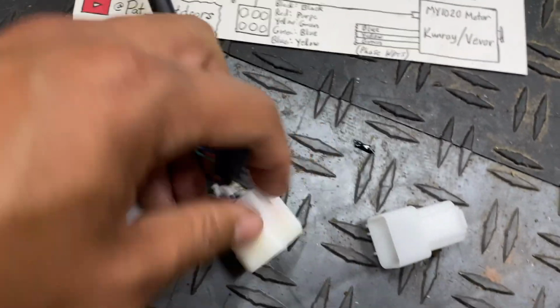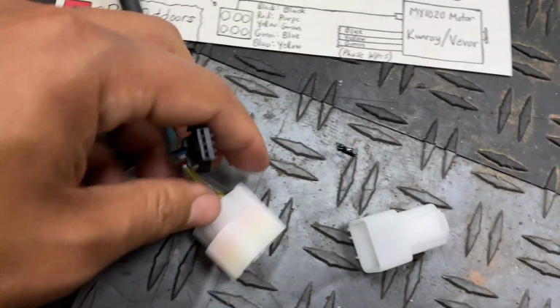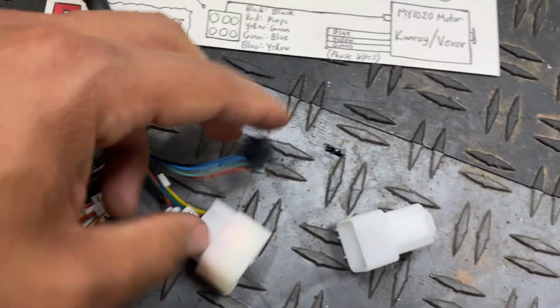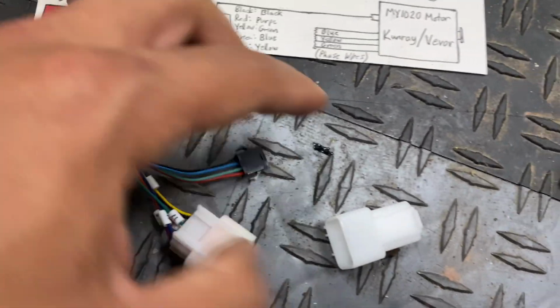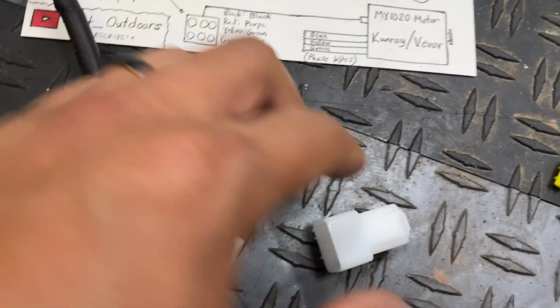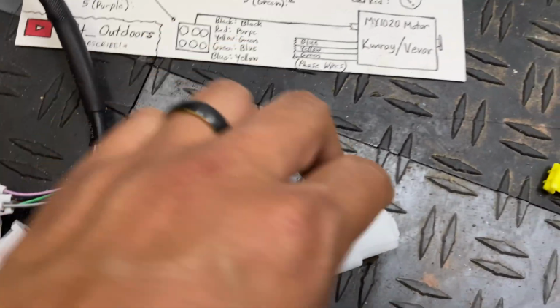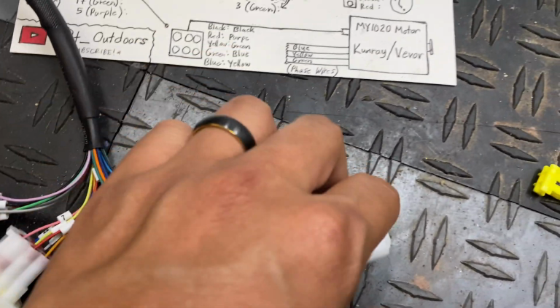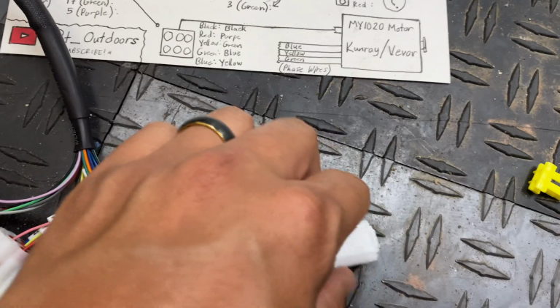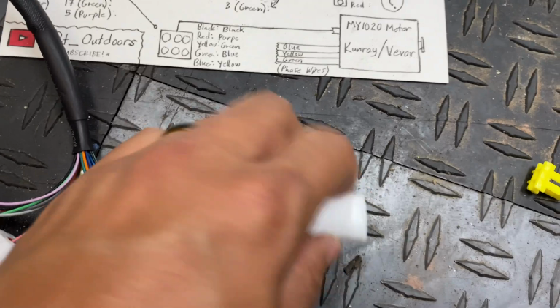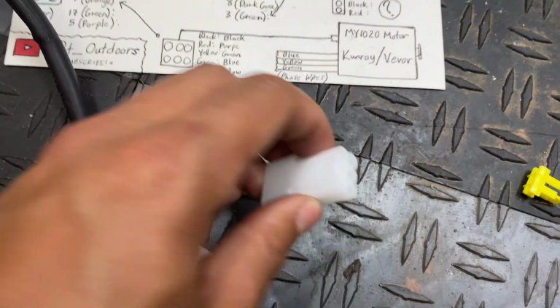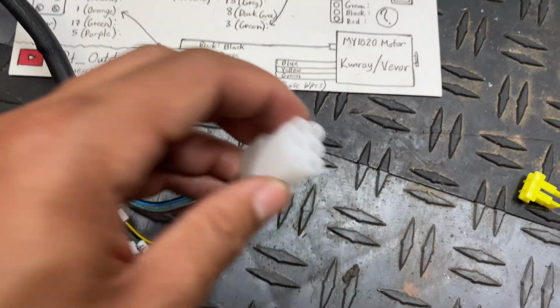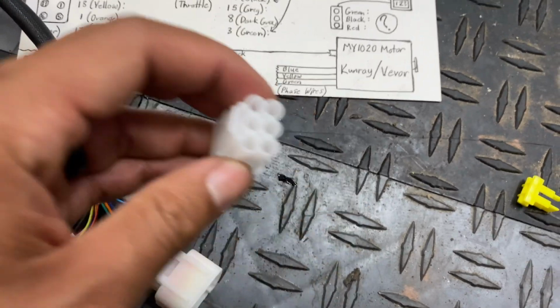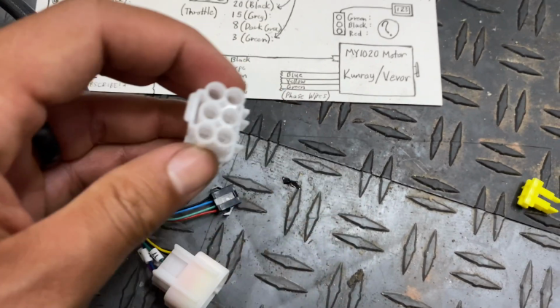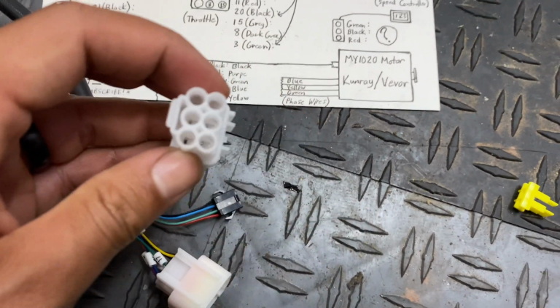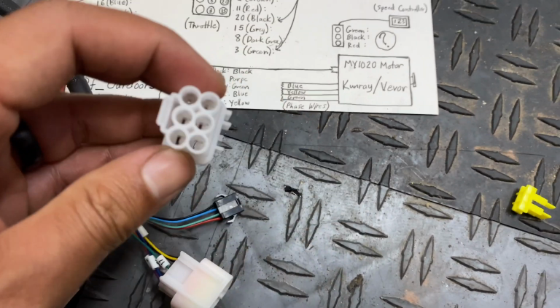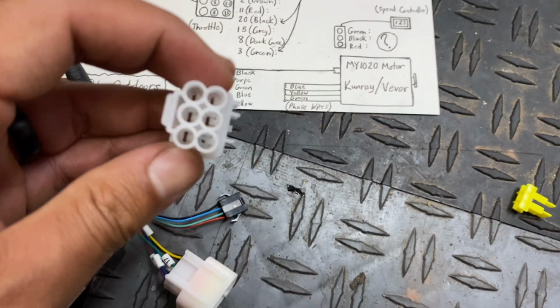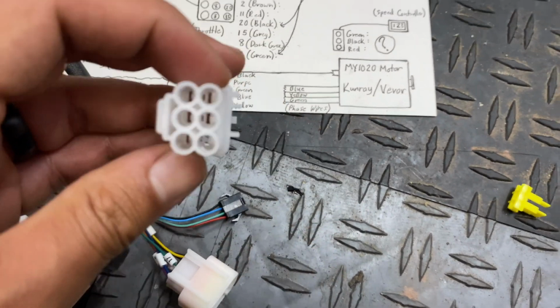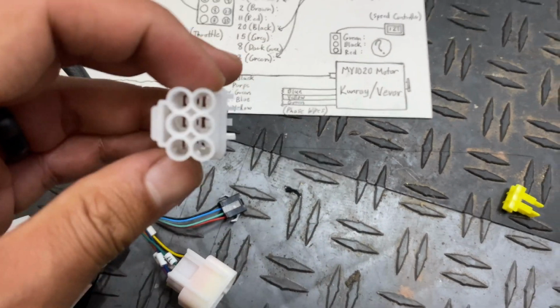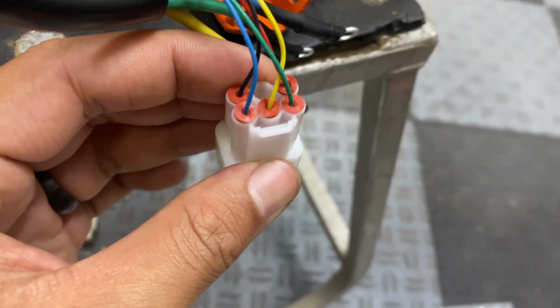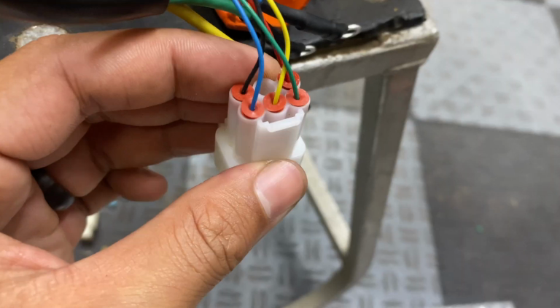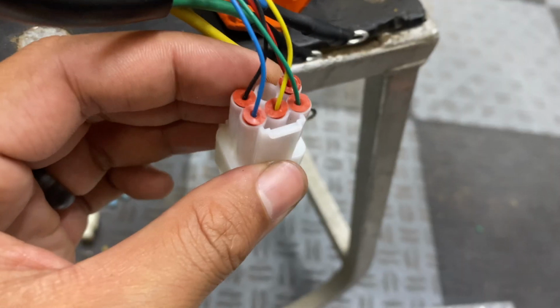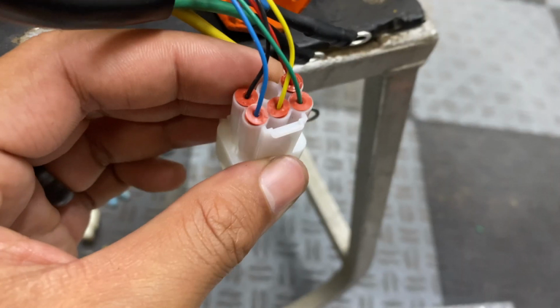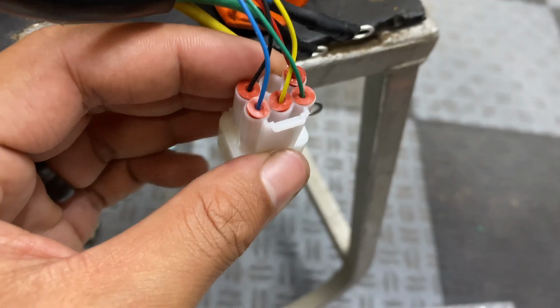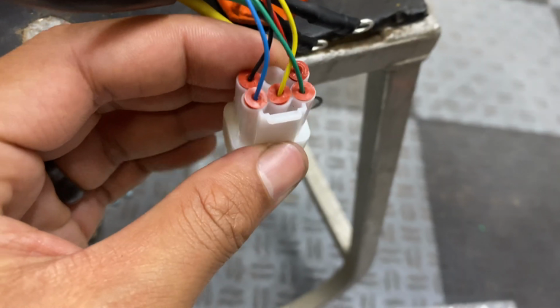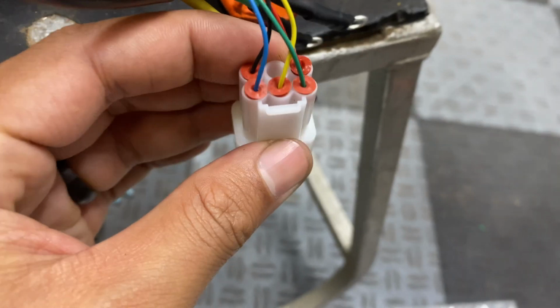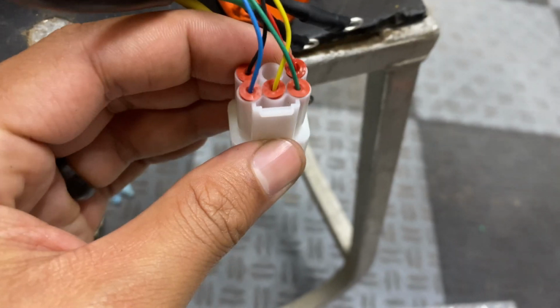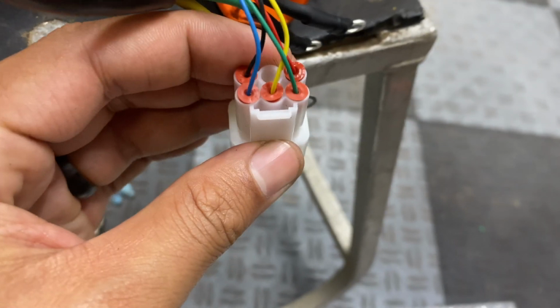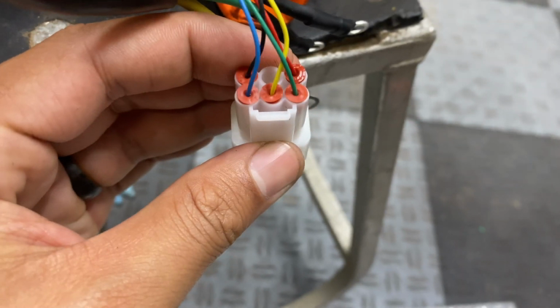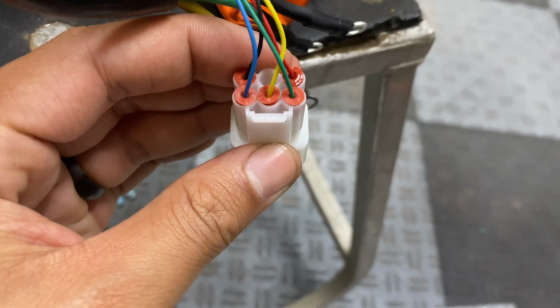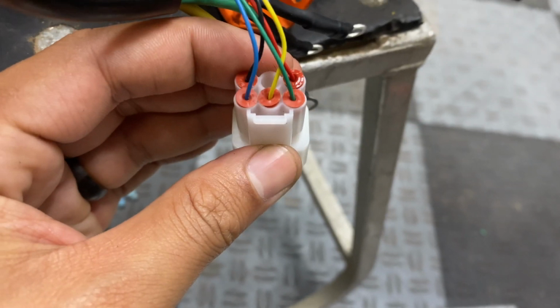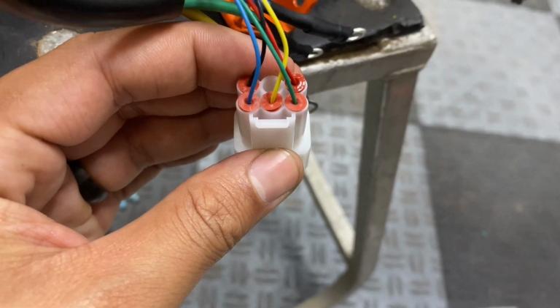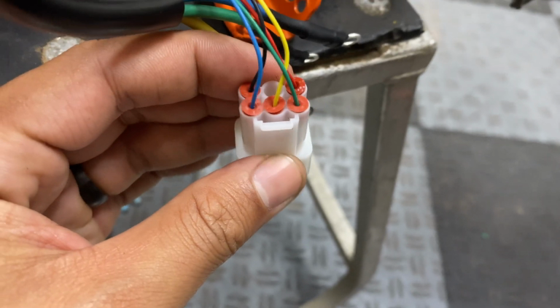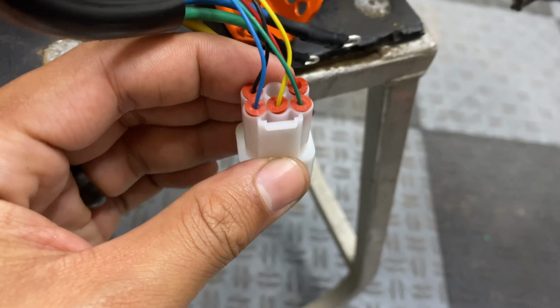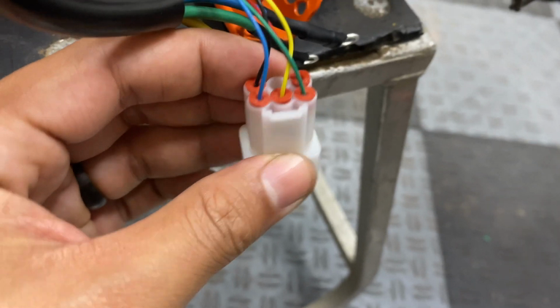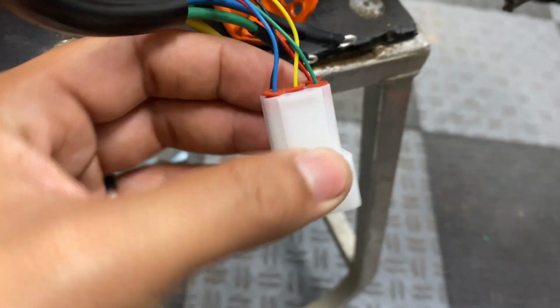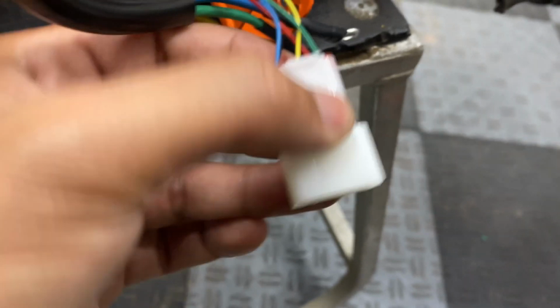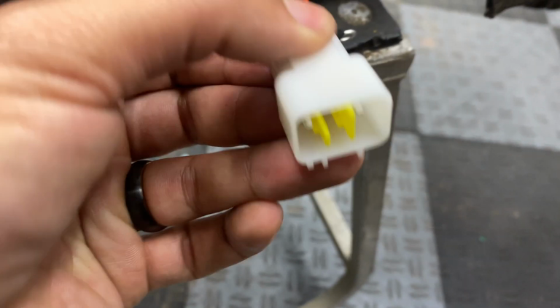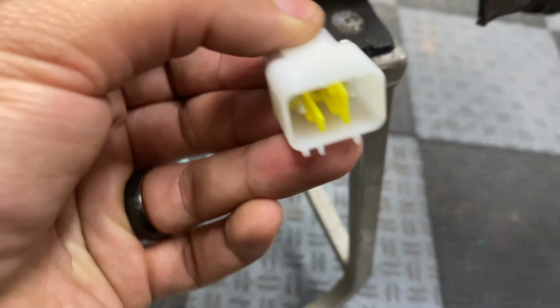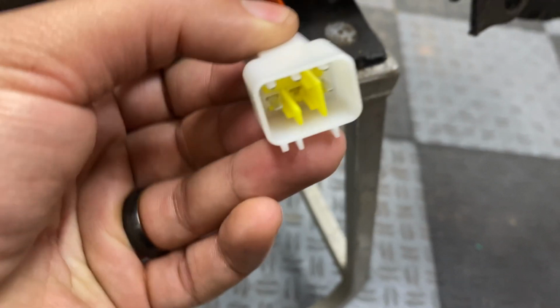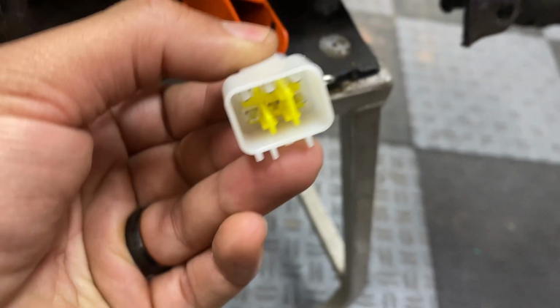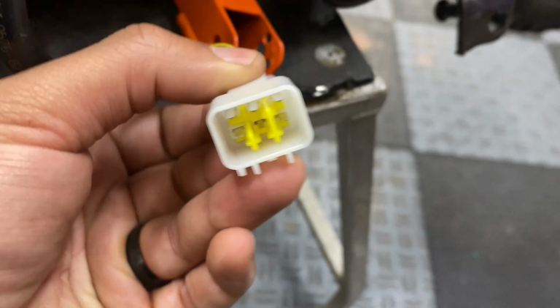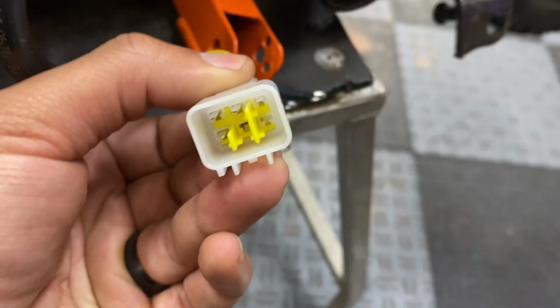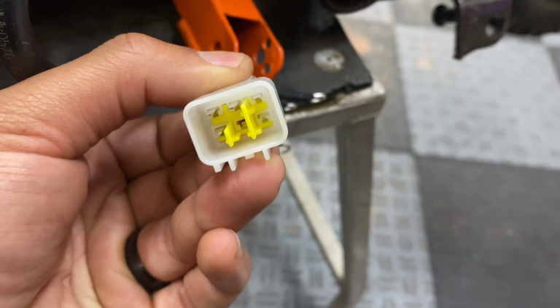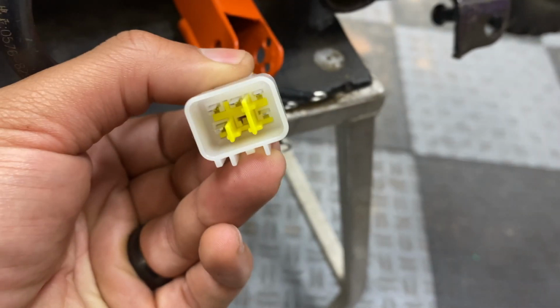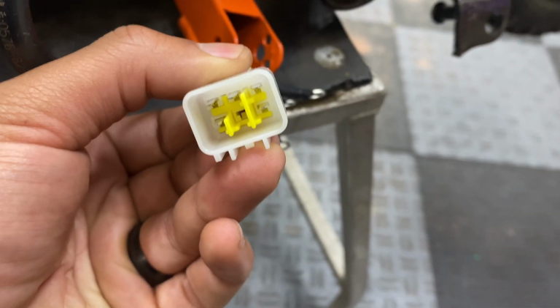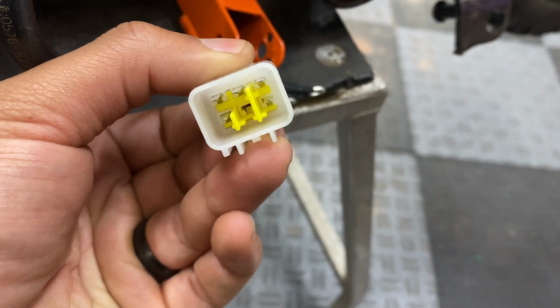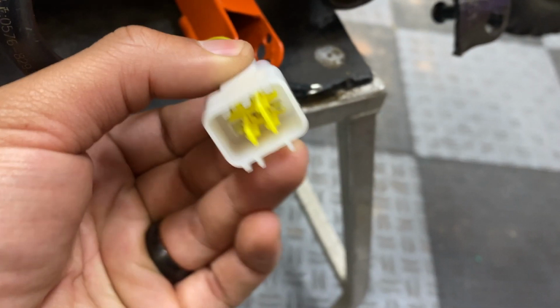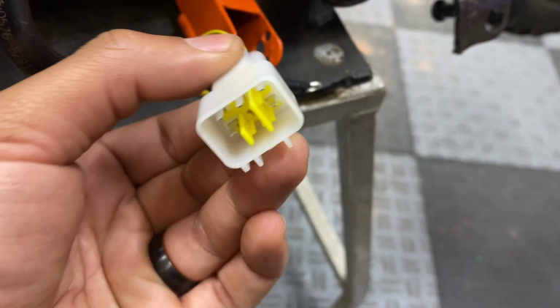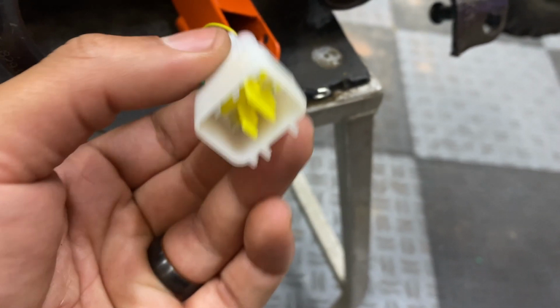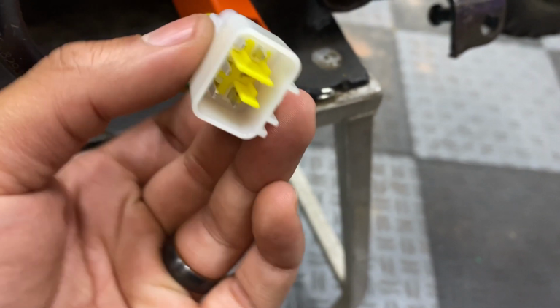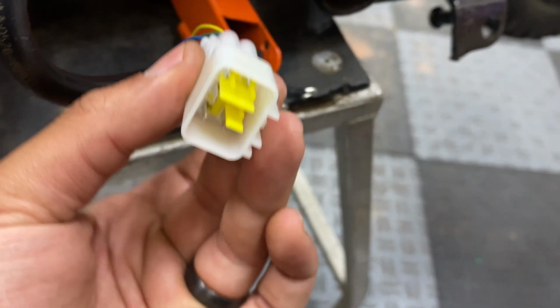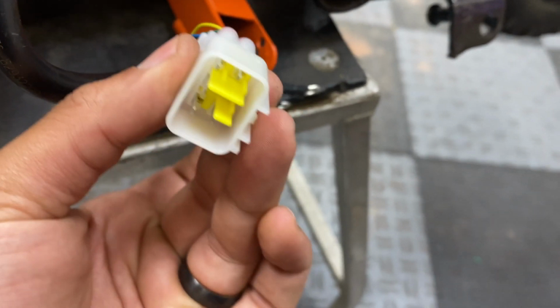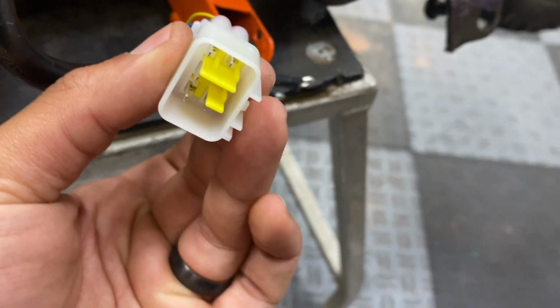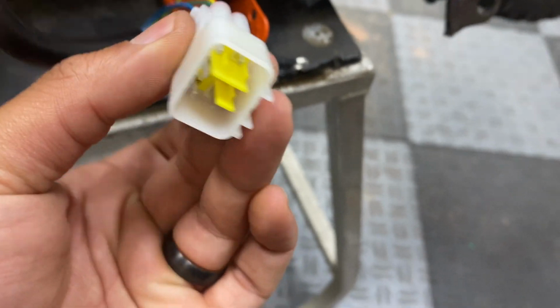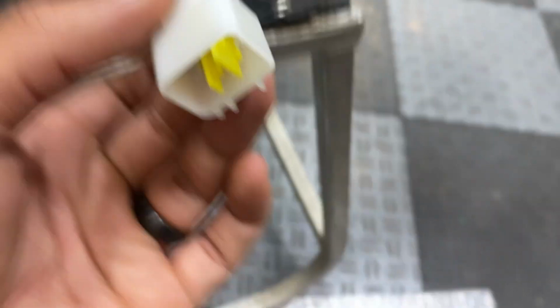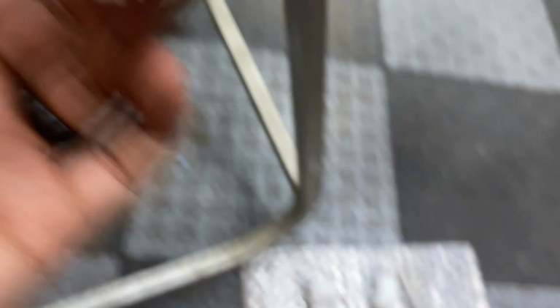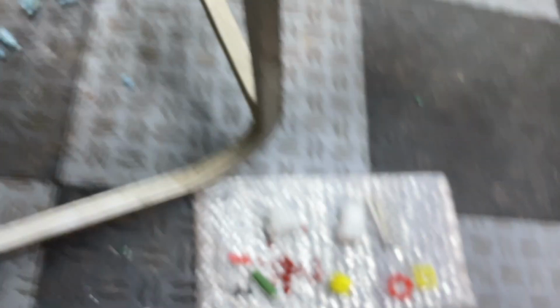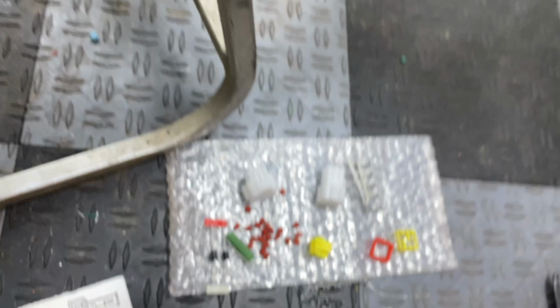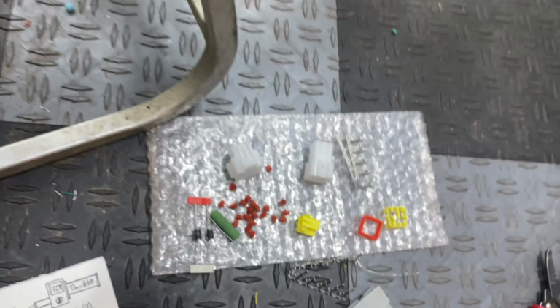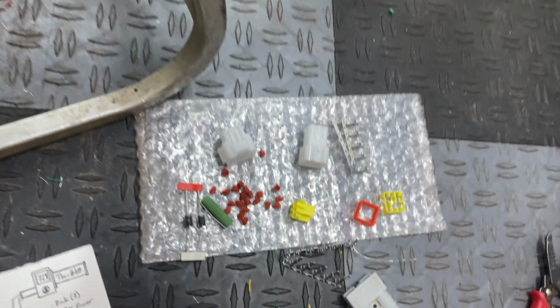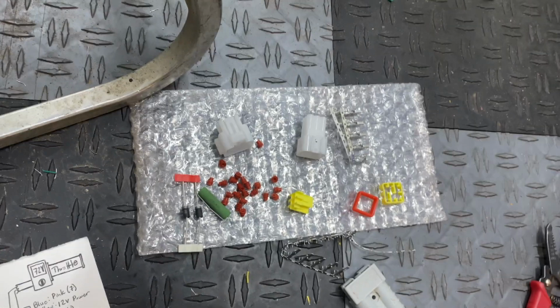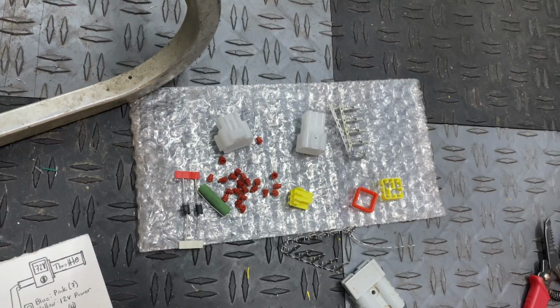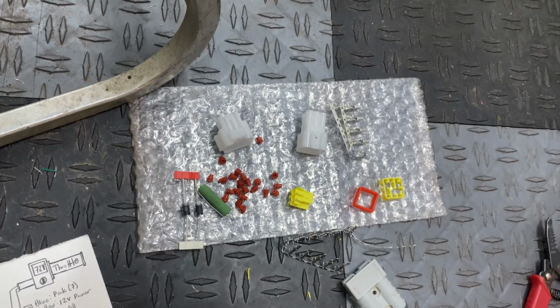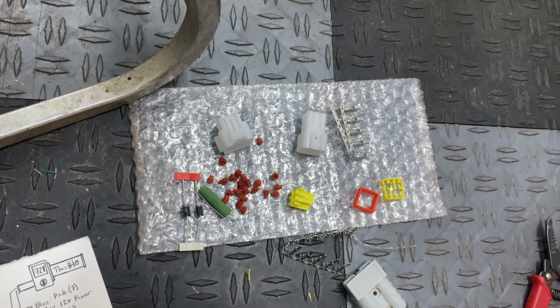Now let's pin this up. Here's how the connector looks all assembled — now we just have to do this to the other two.